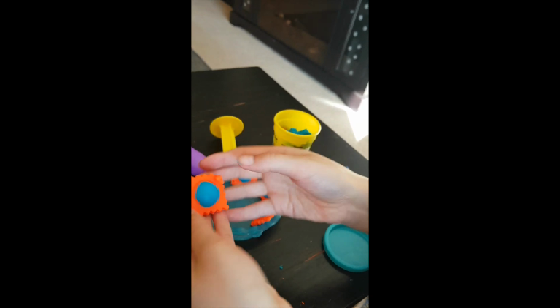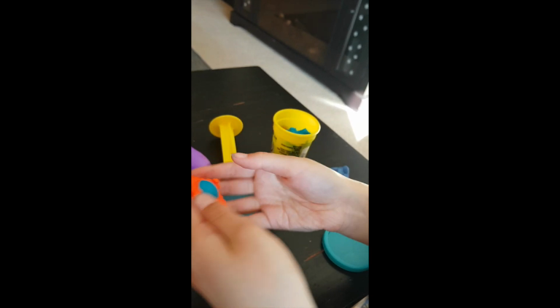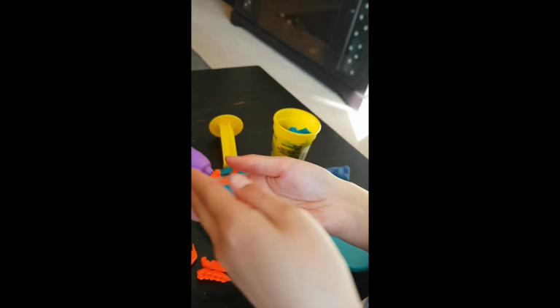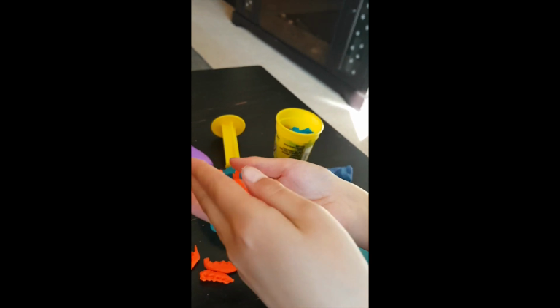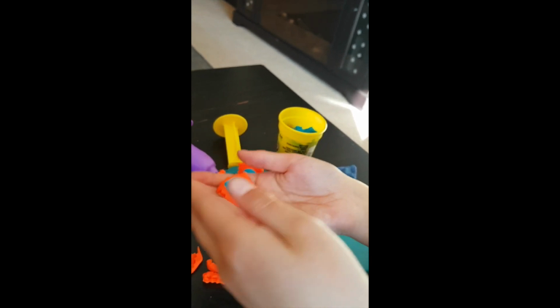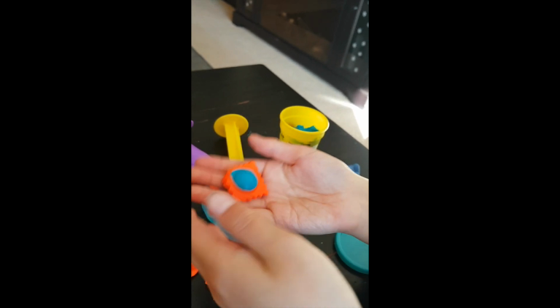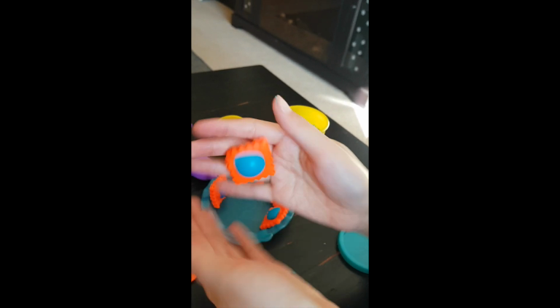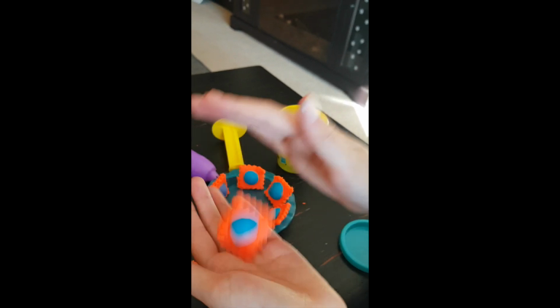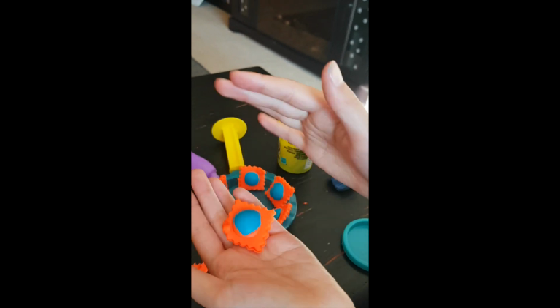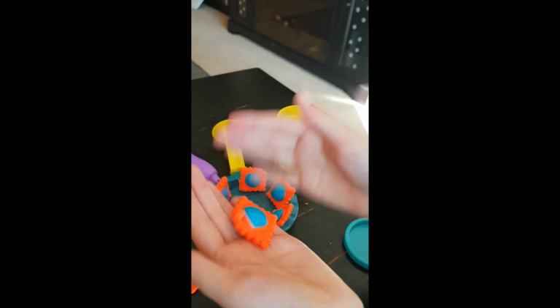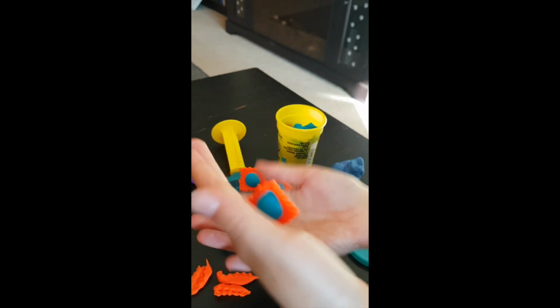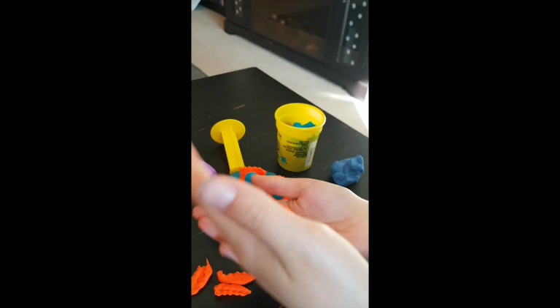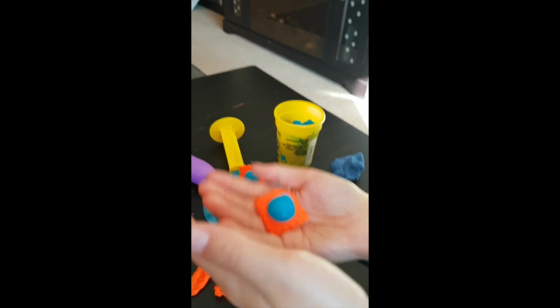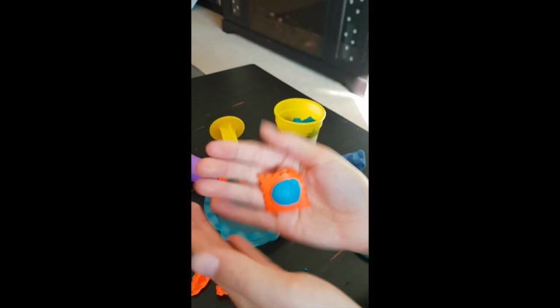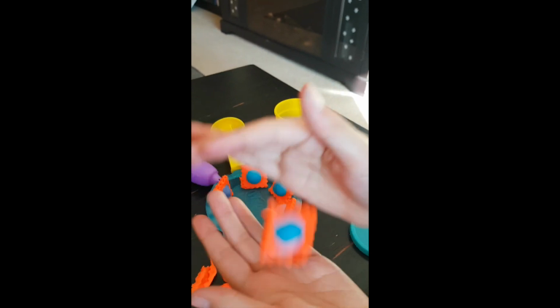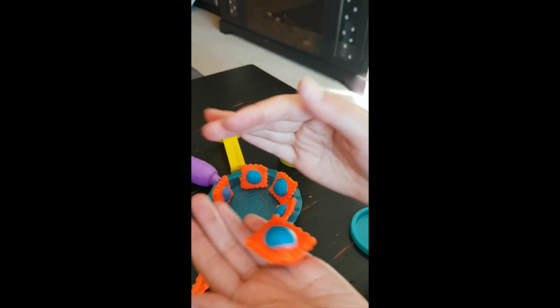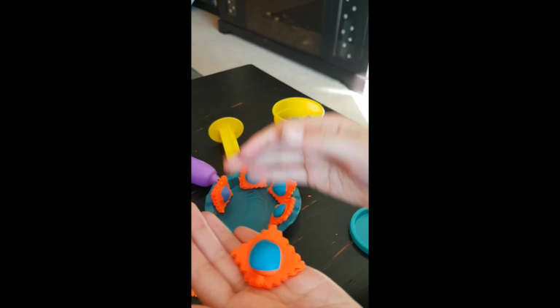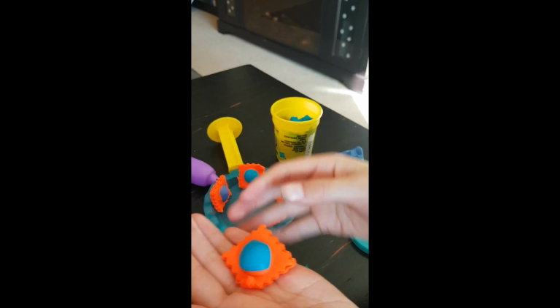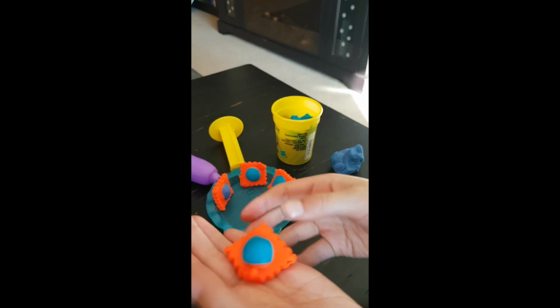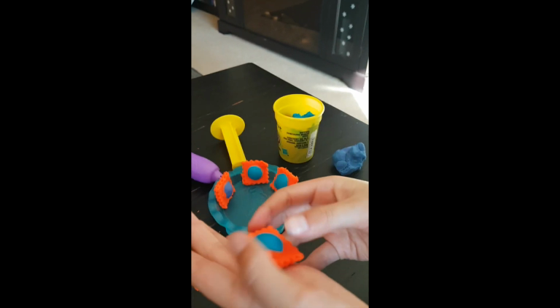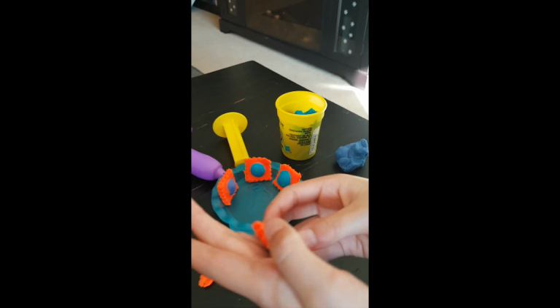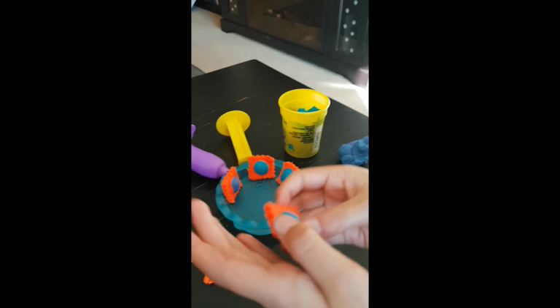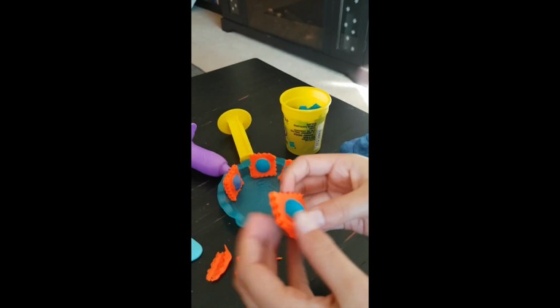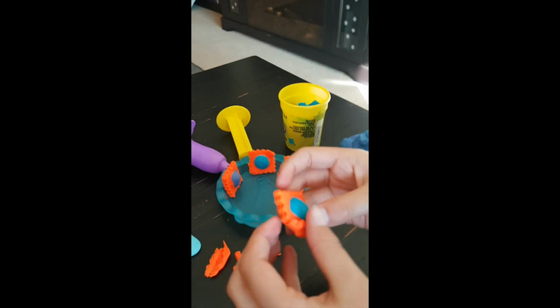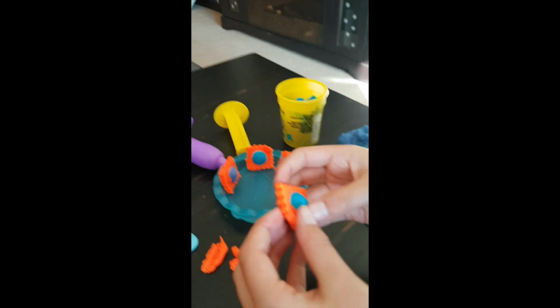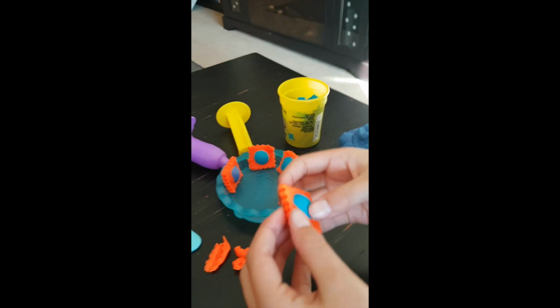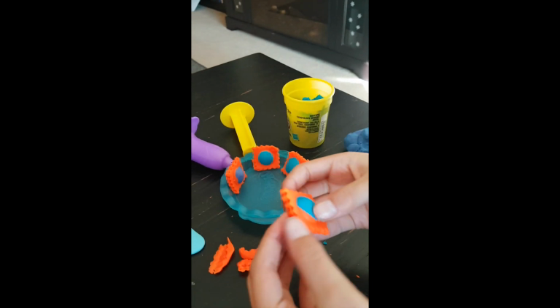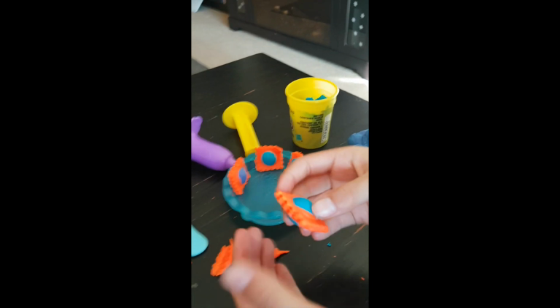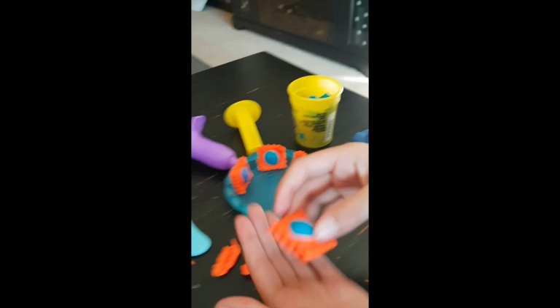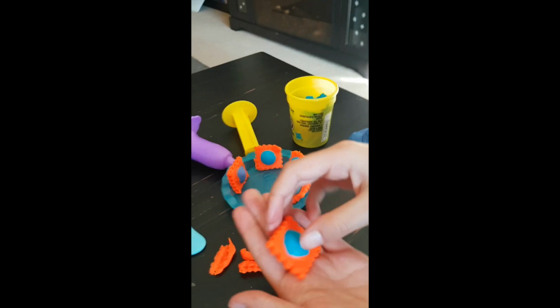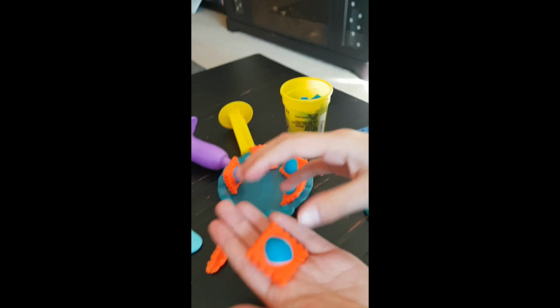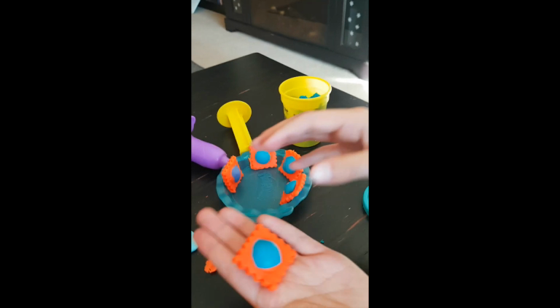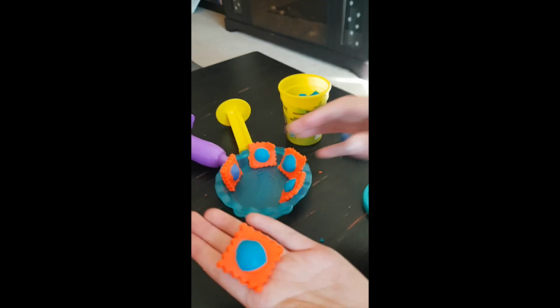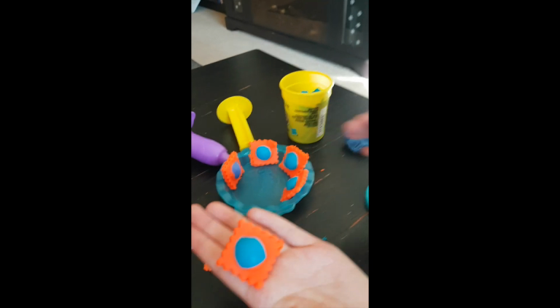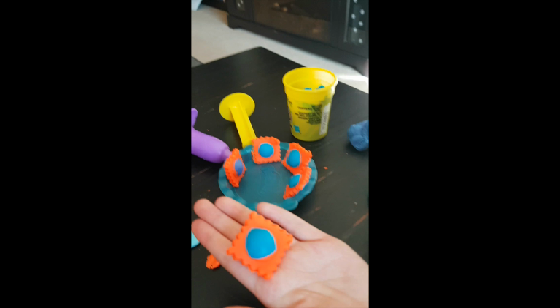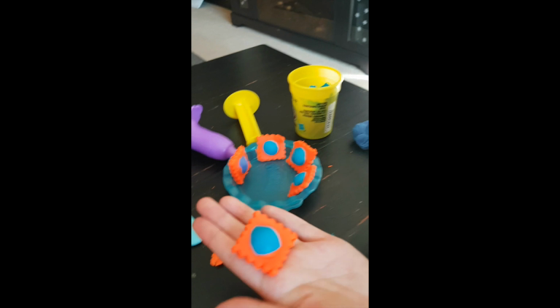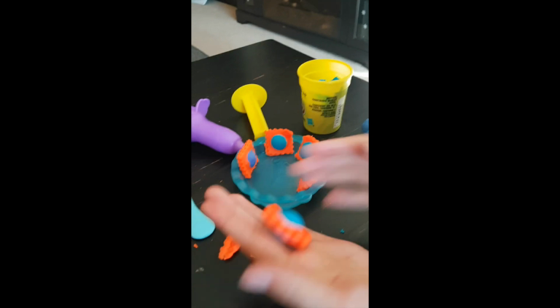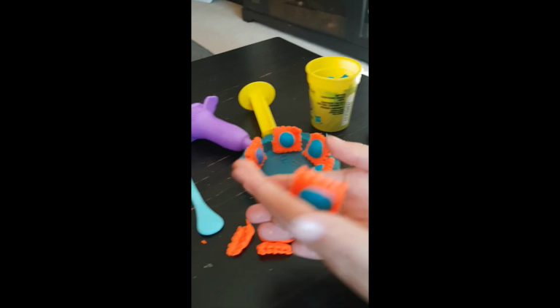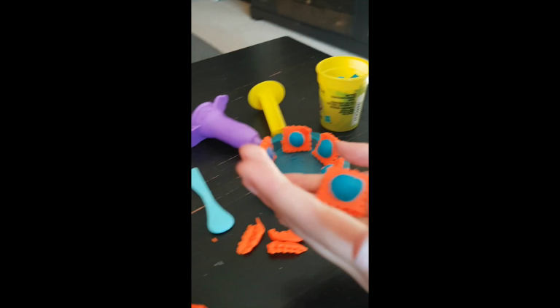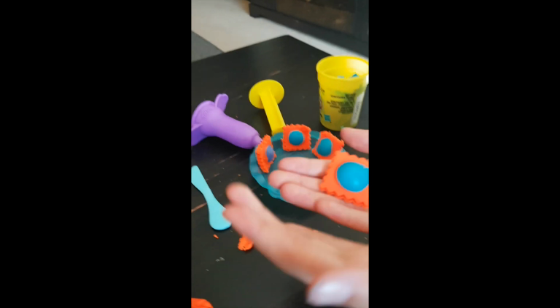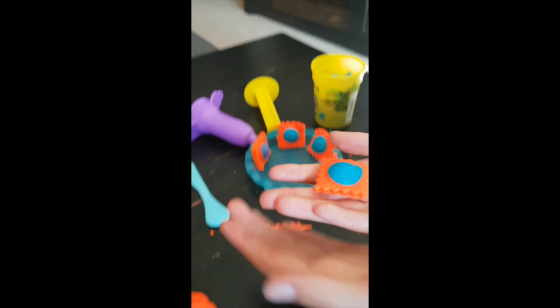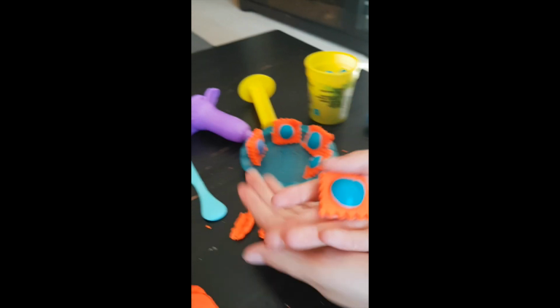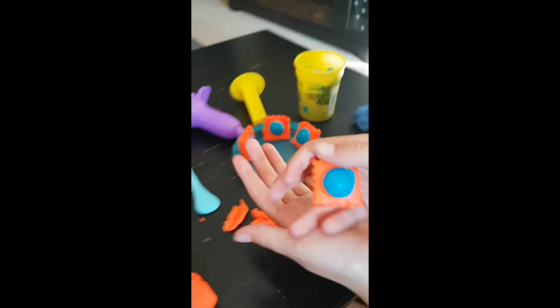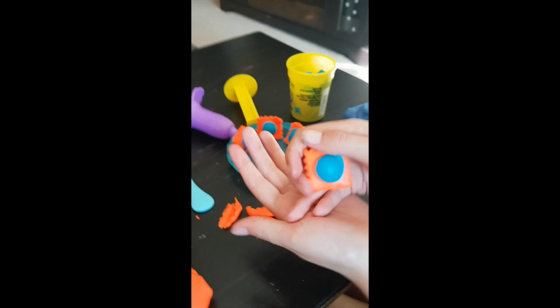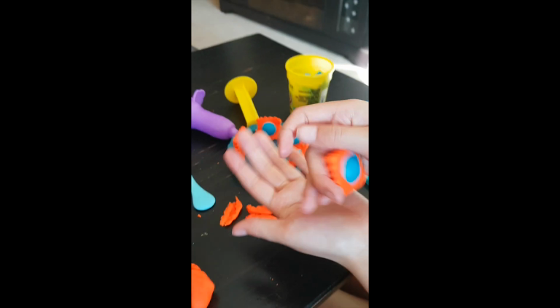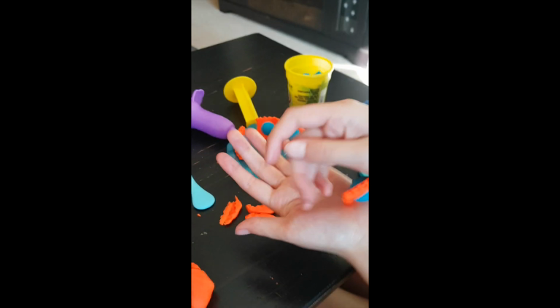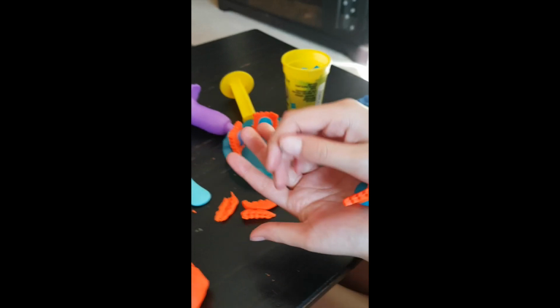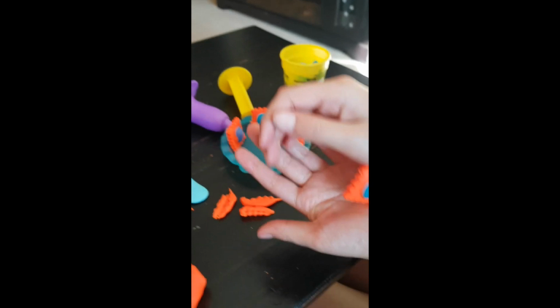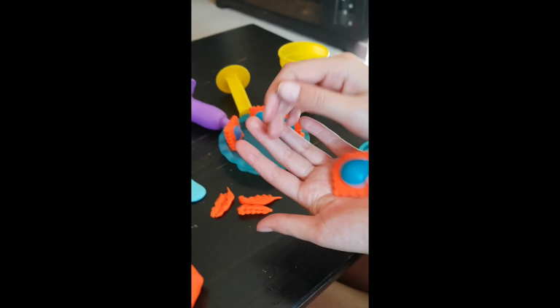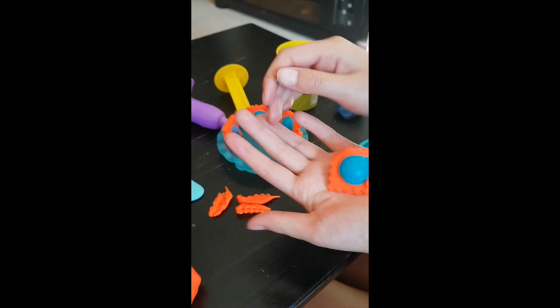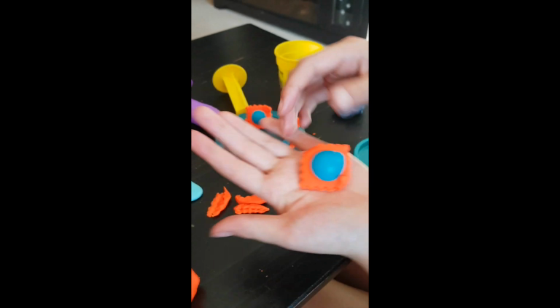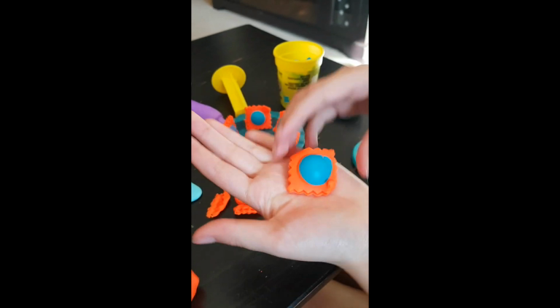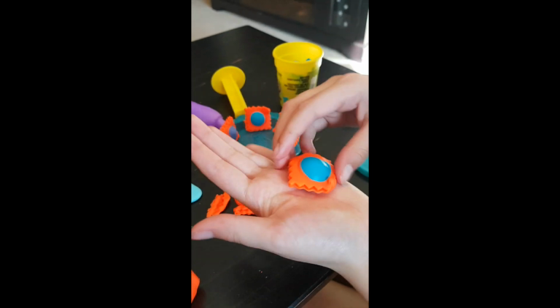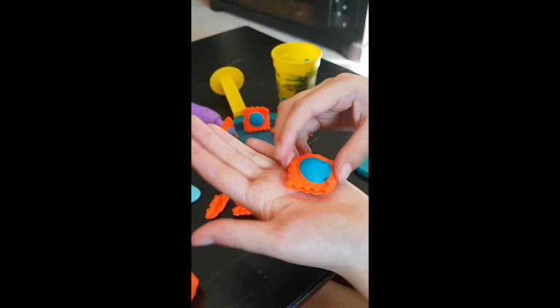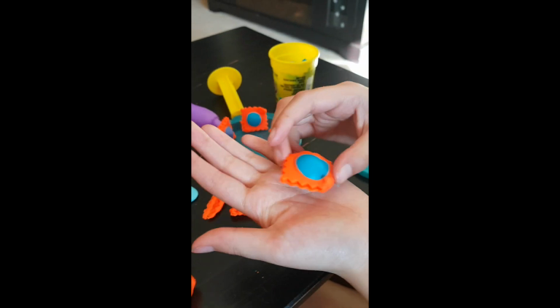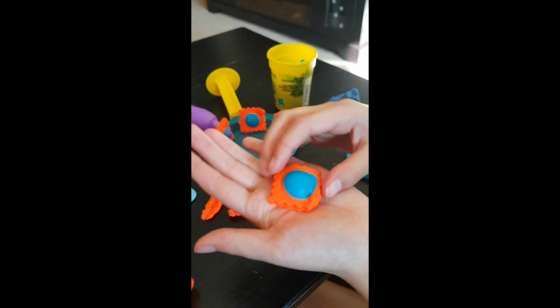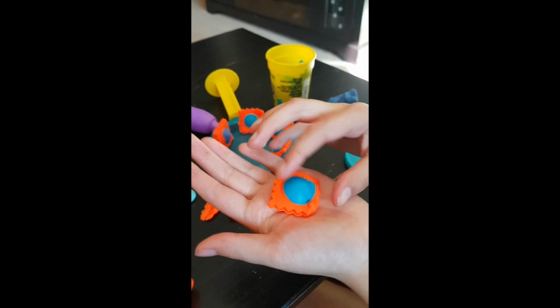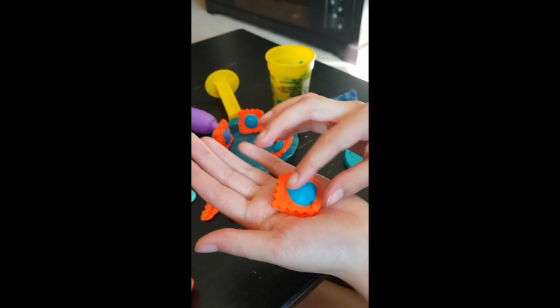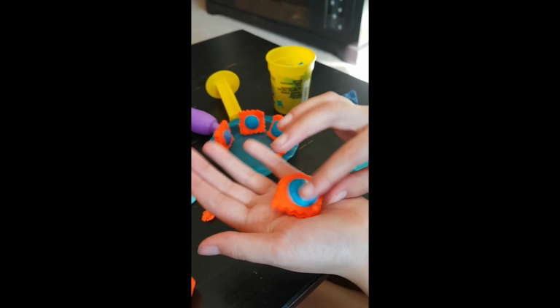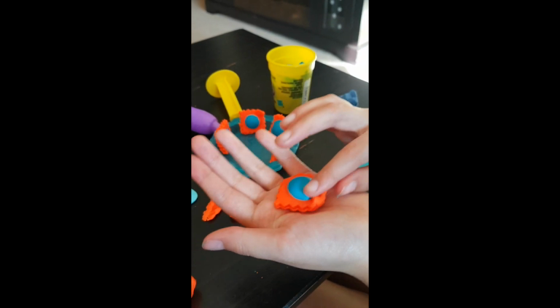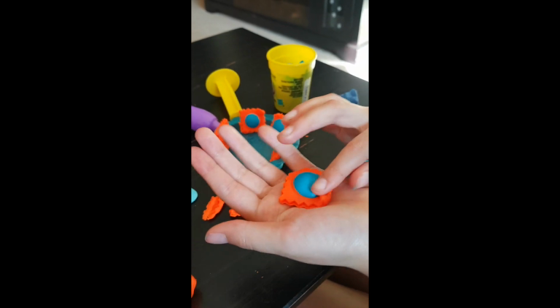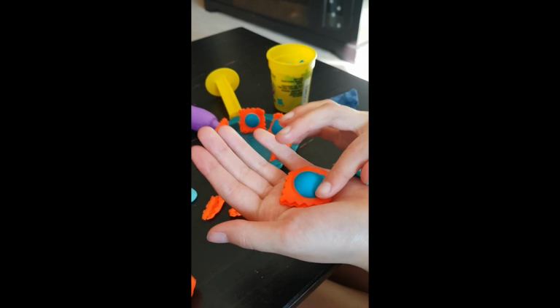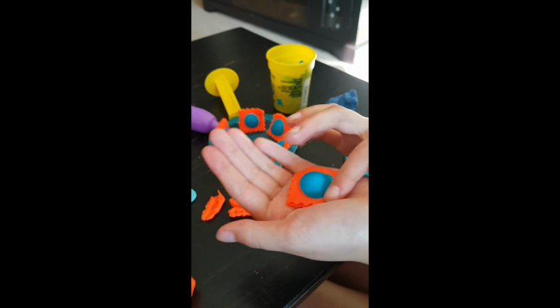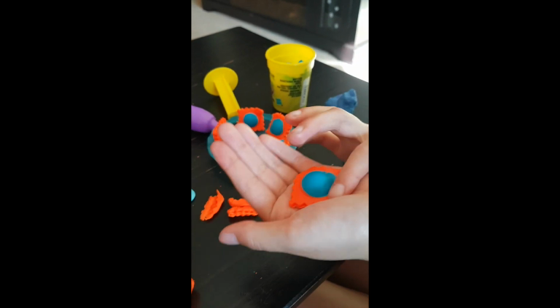Chloe, that is so pretty! Hold it and I'll take a picture of it. I like this side better. You like that side better?